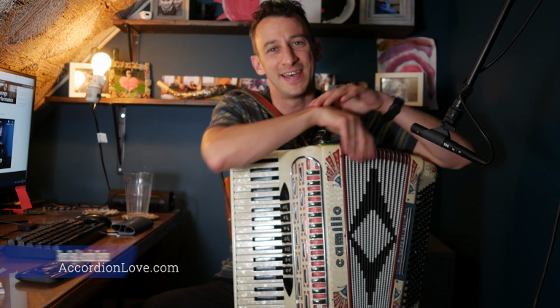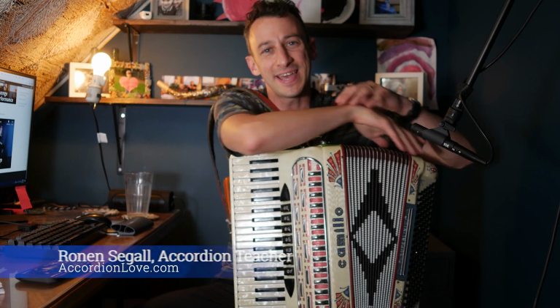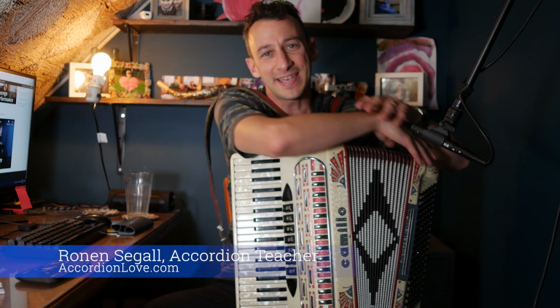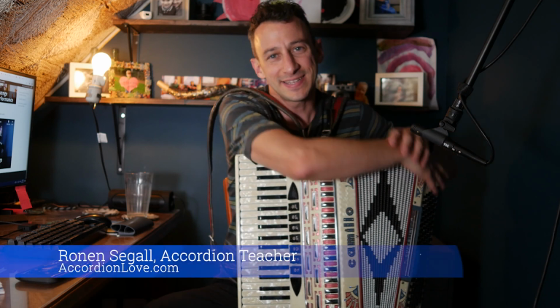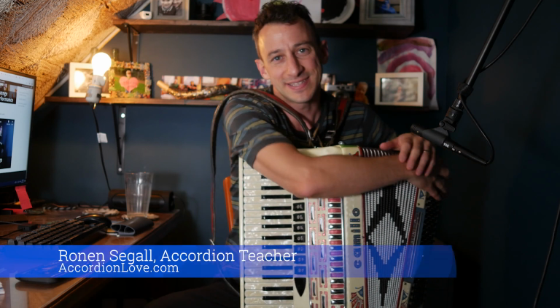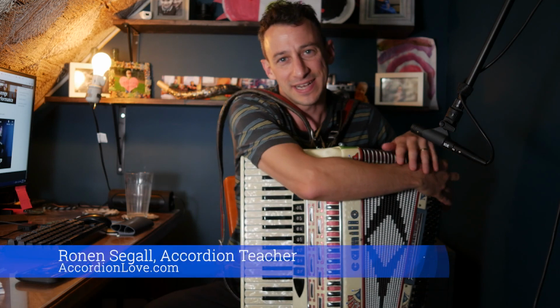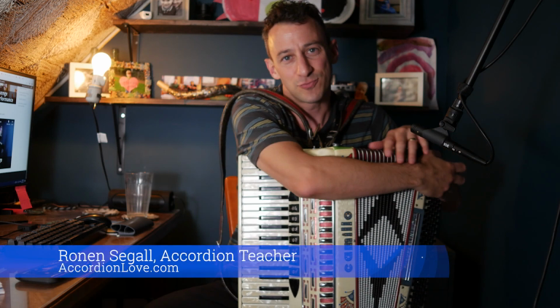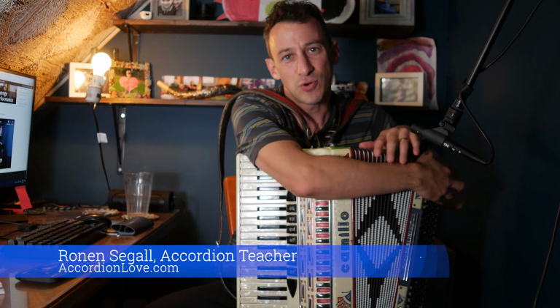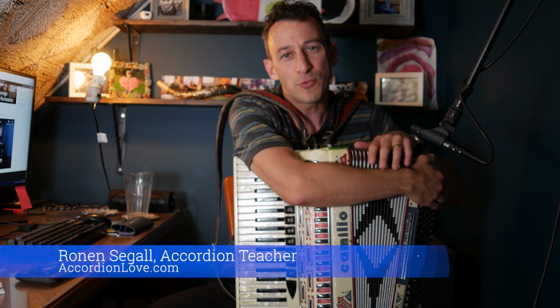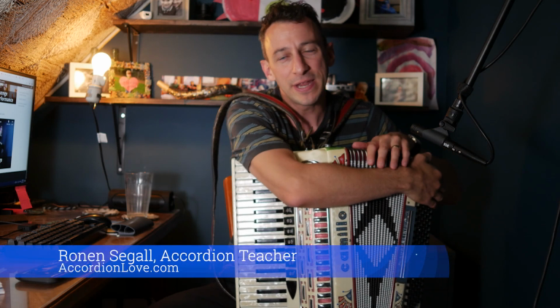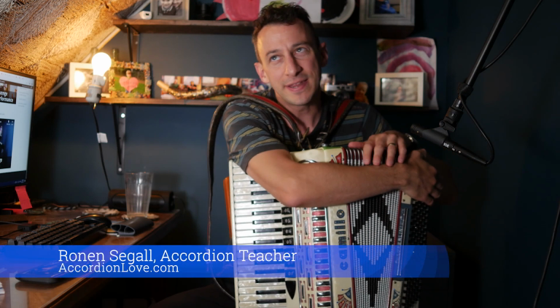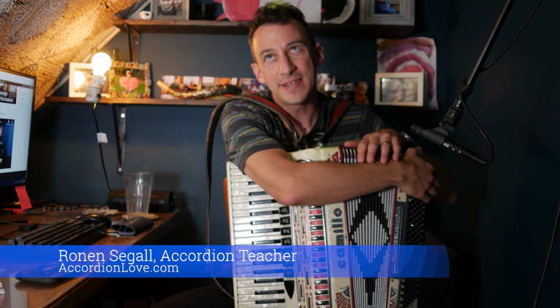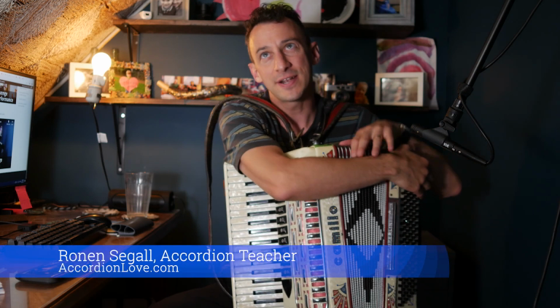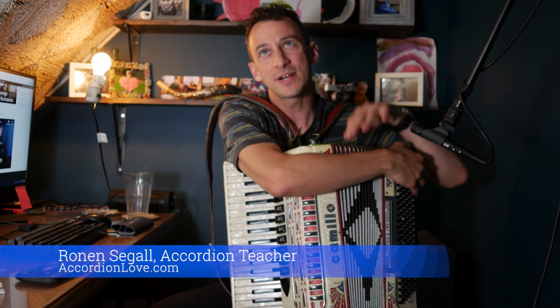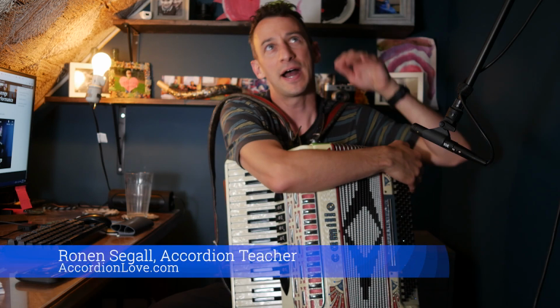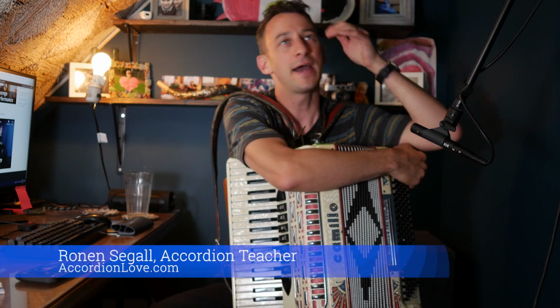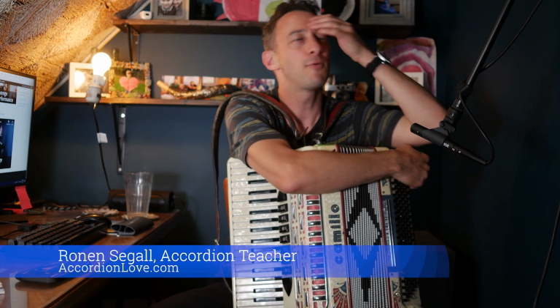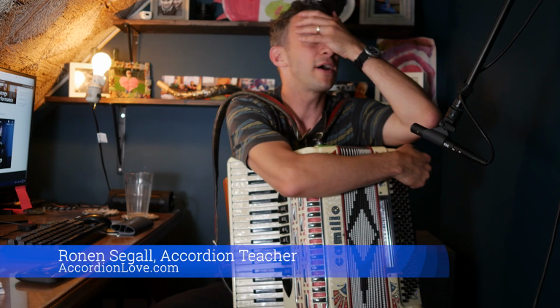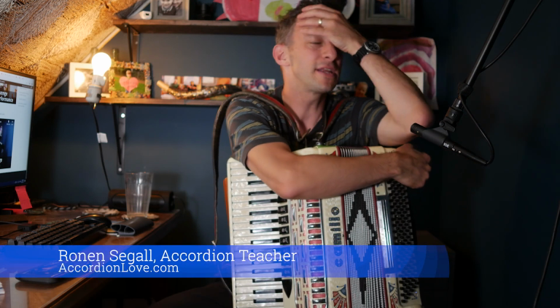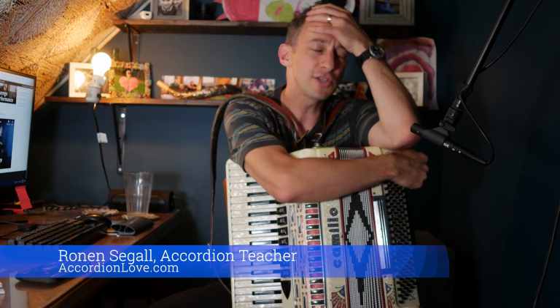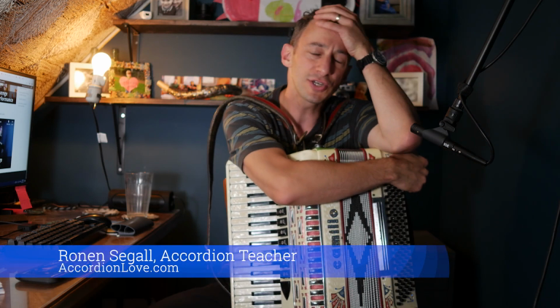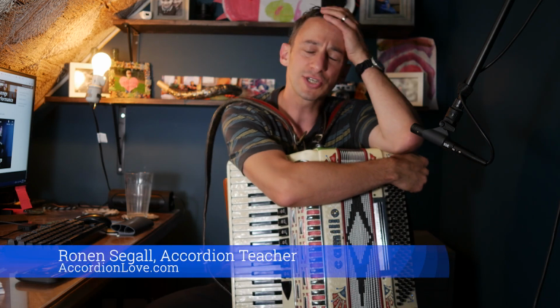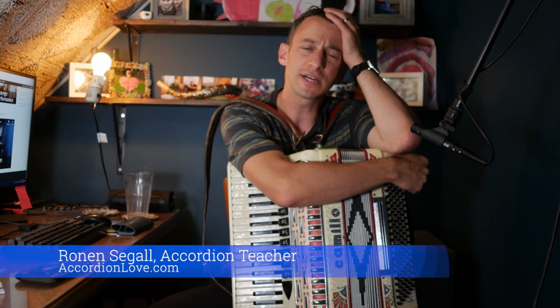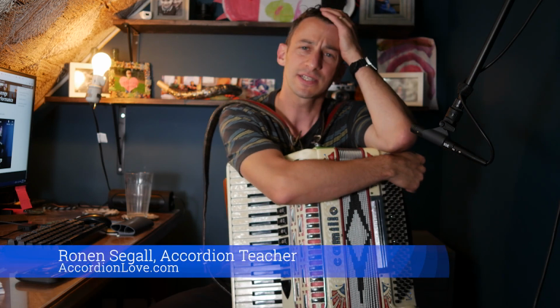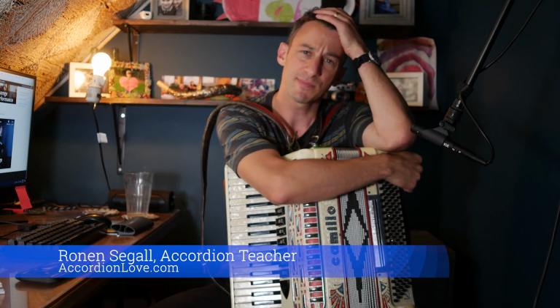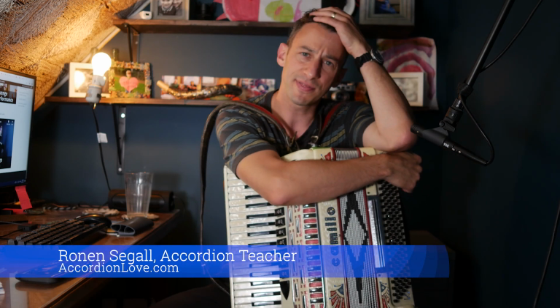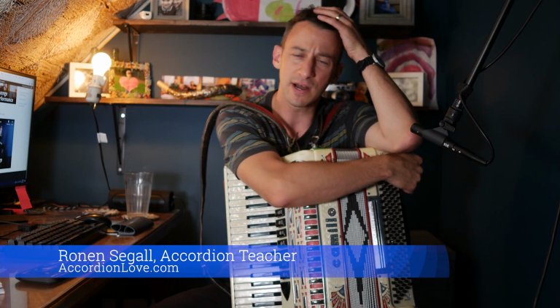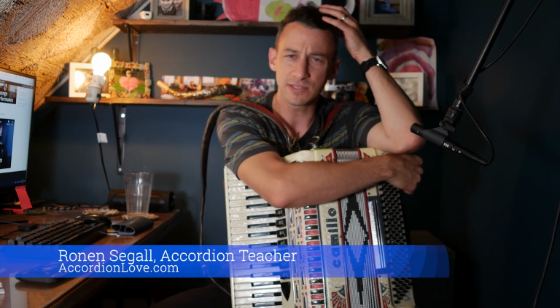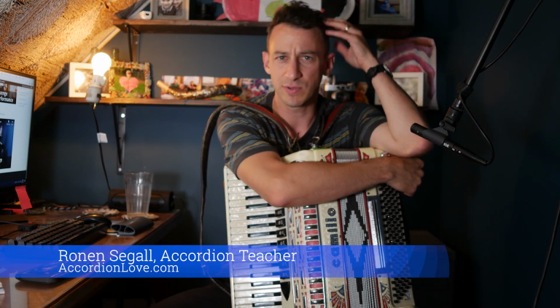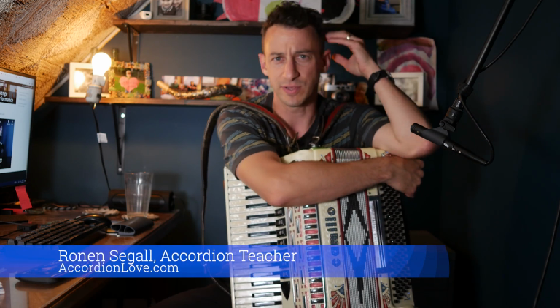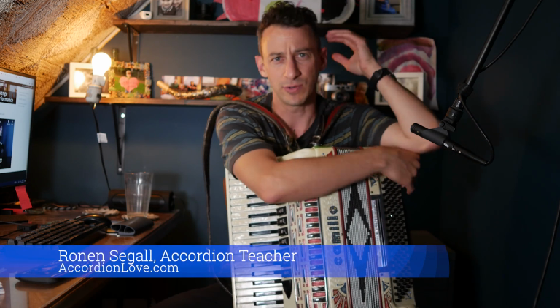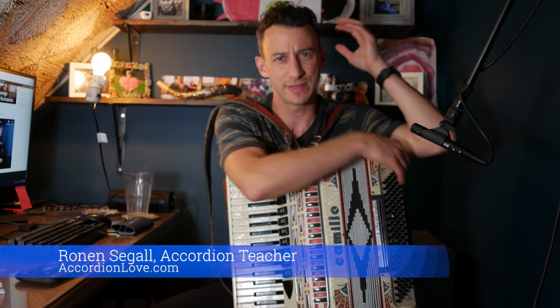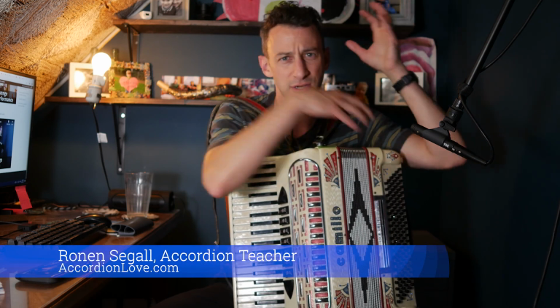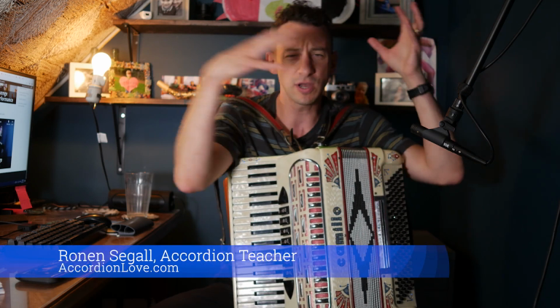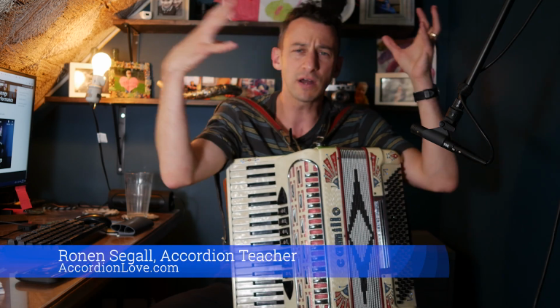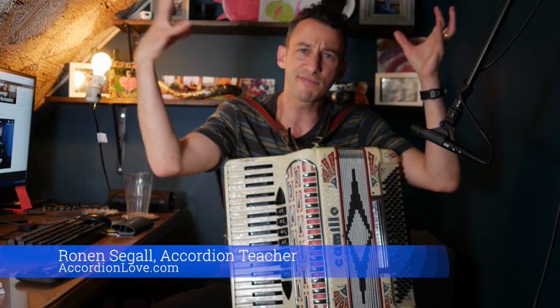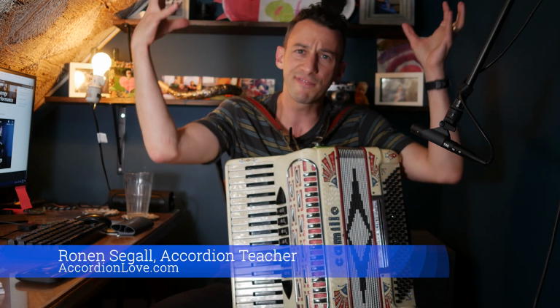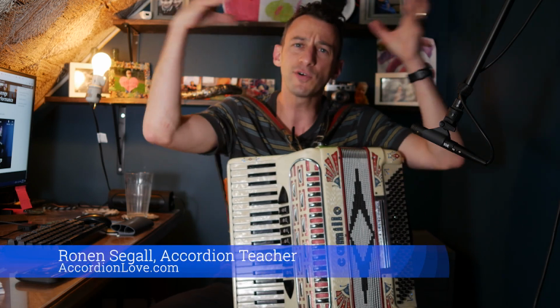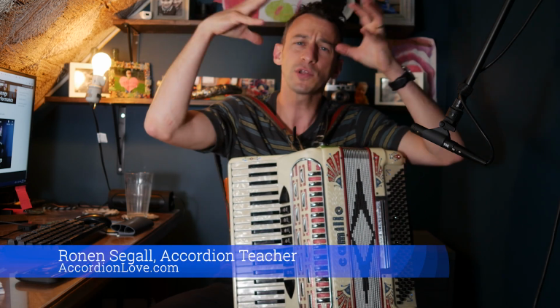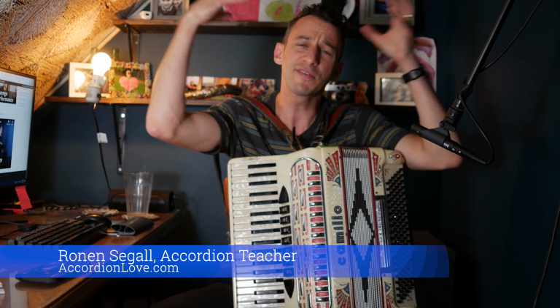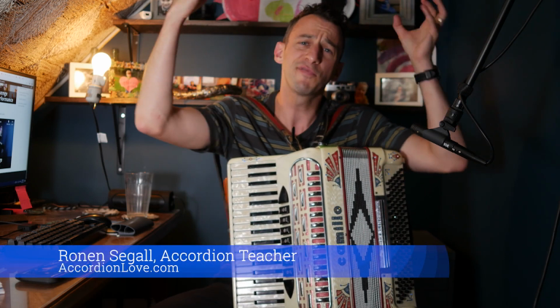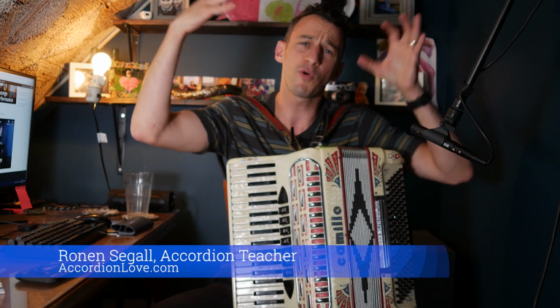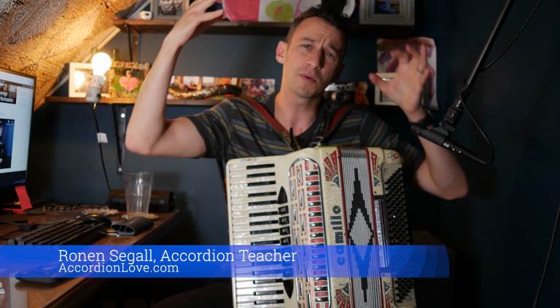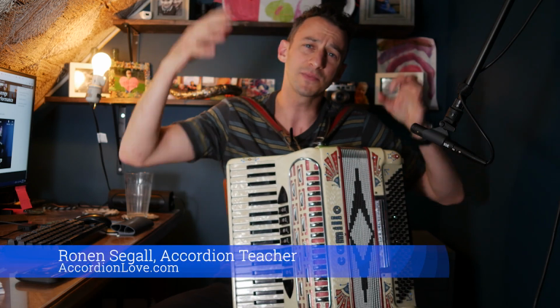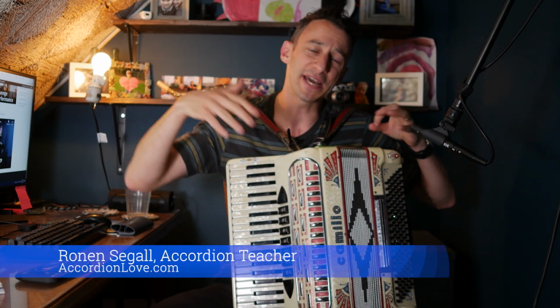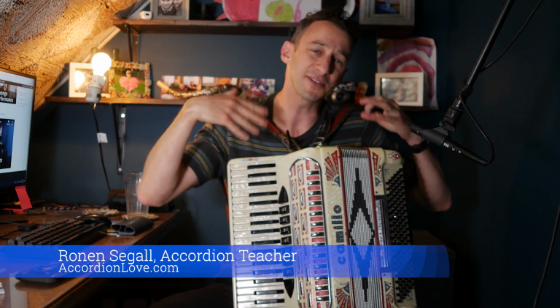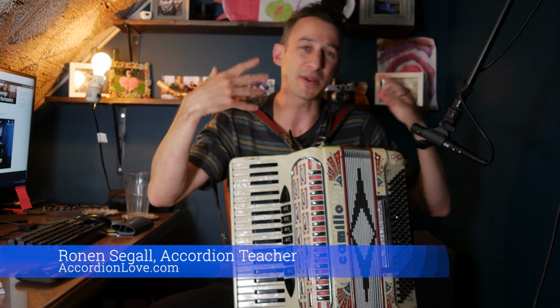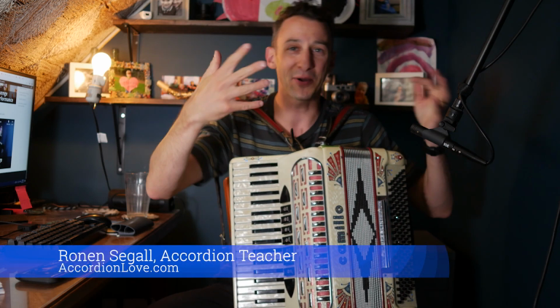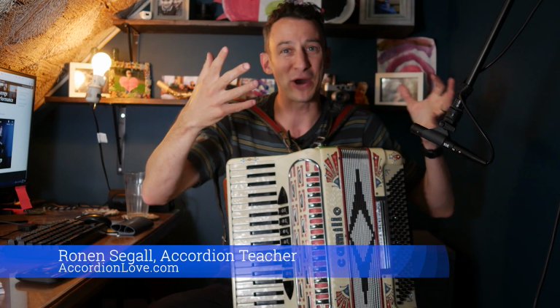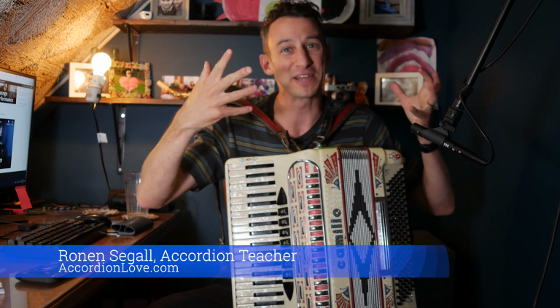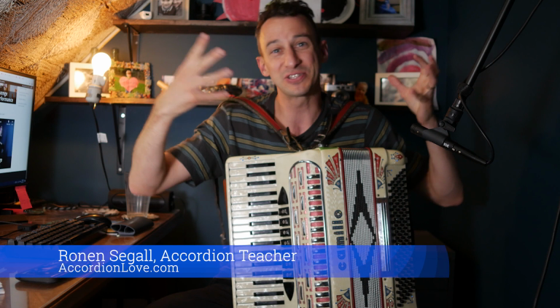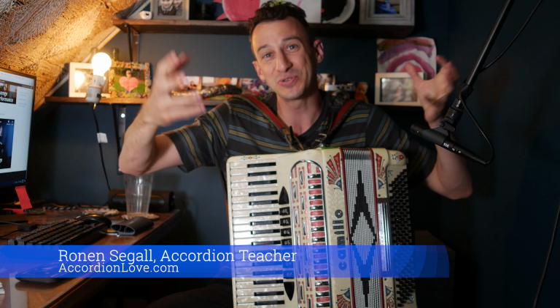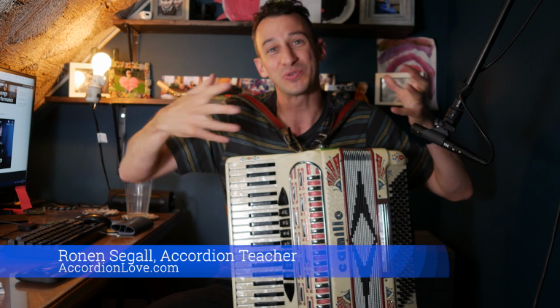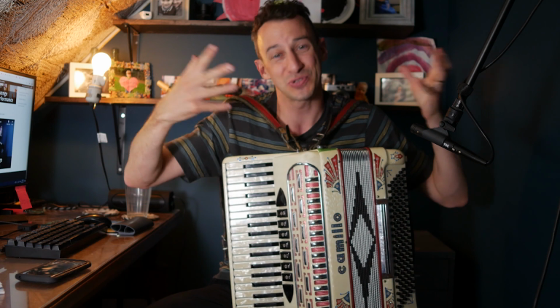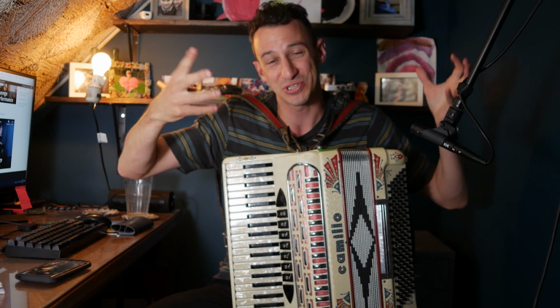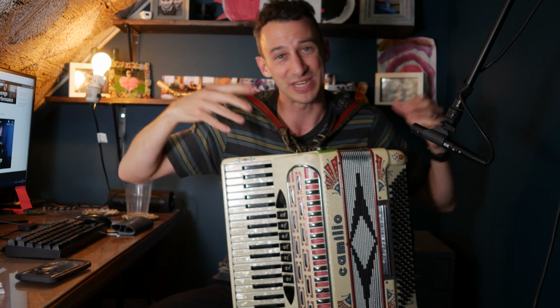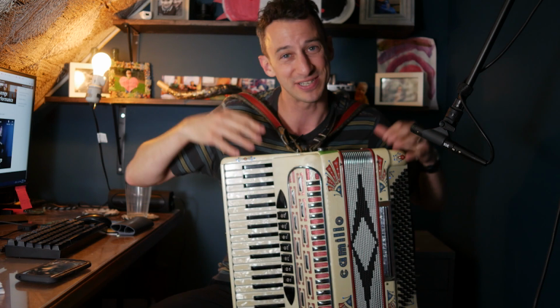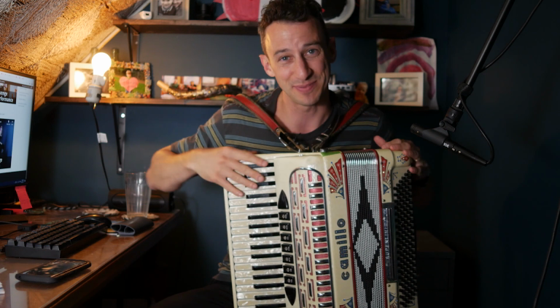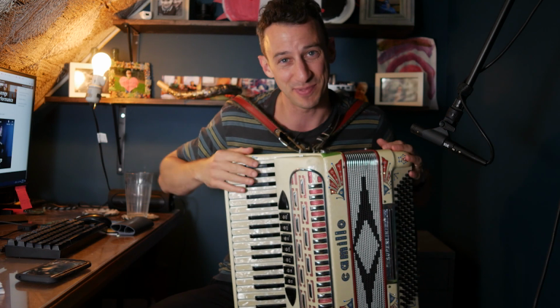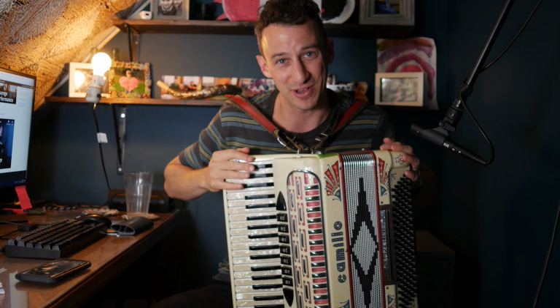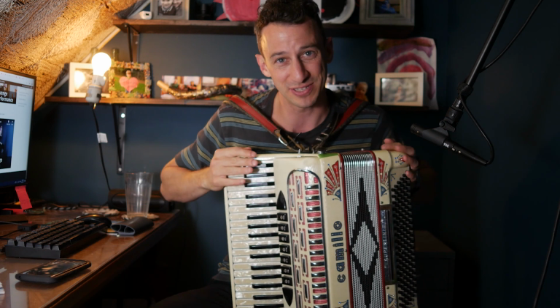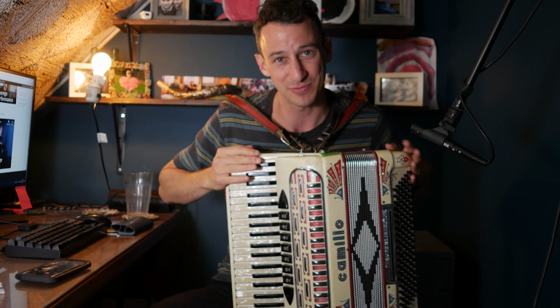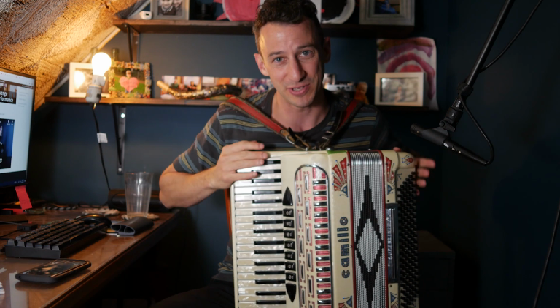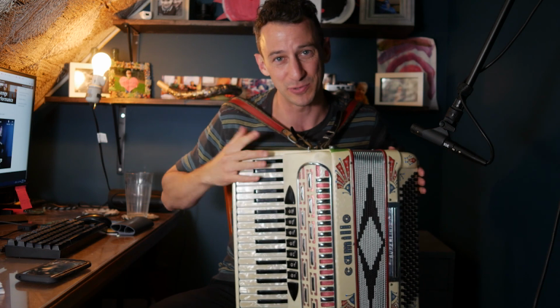Hey, it's Ronan here. I wanted to share some thoughts with you — they're not fully formed yet, but I wanted to share some thoughts with you.